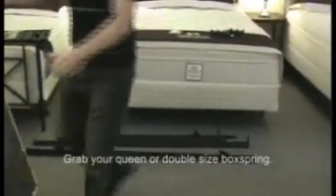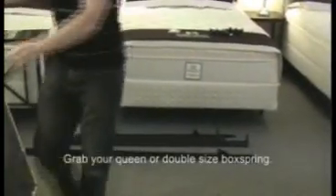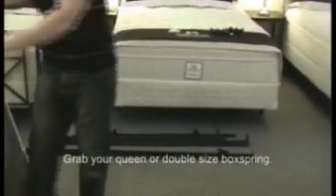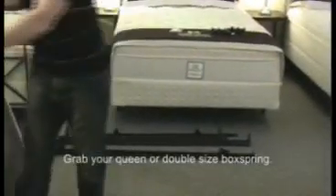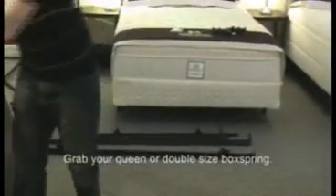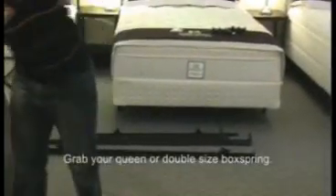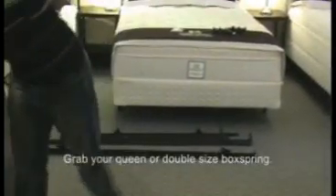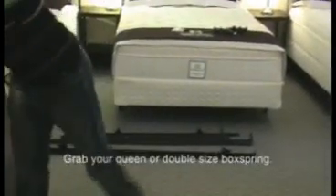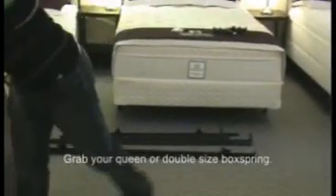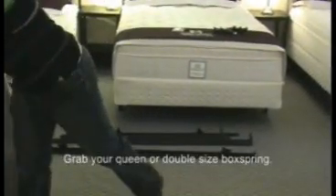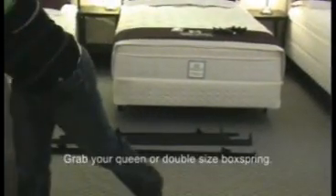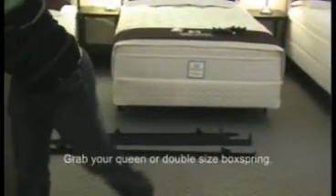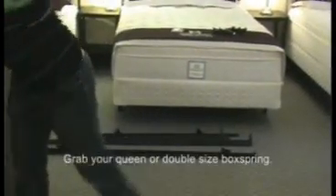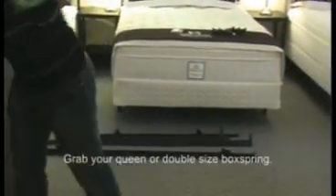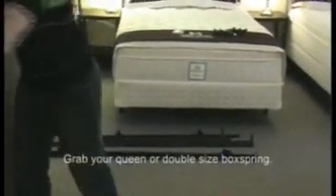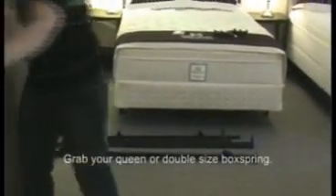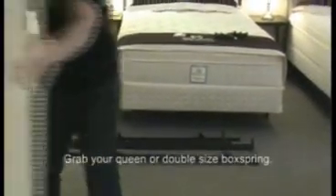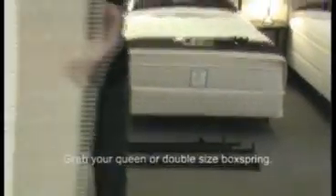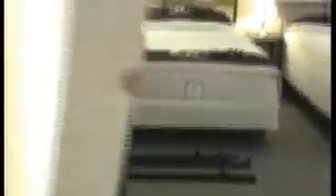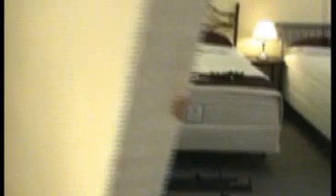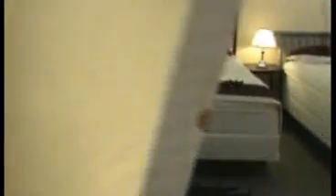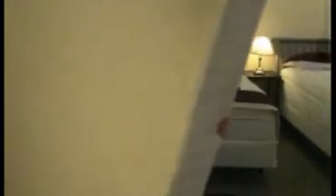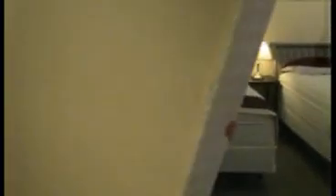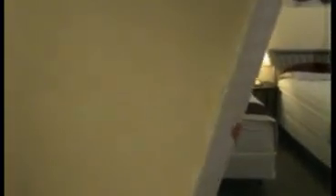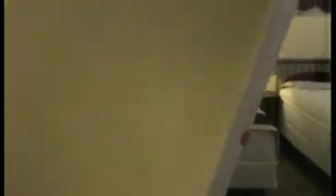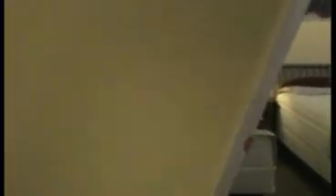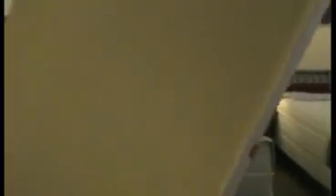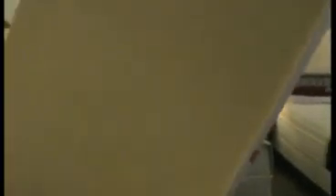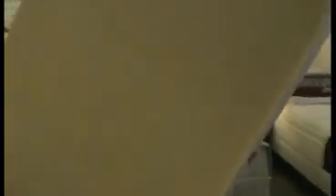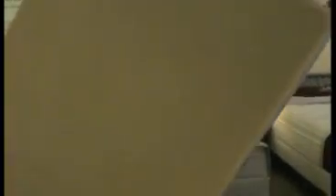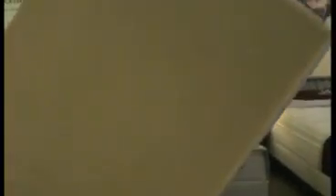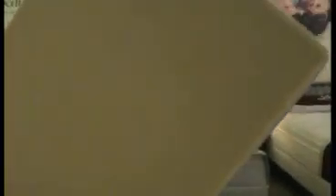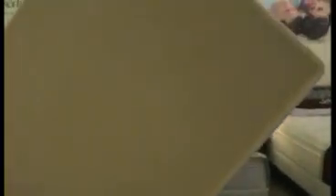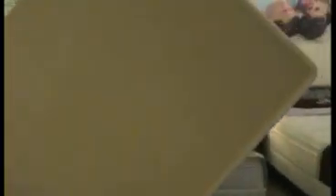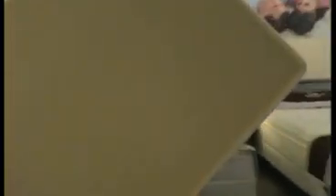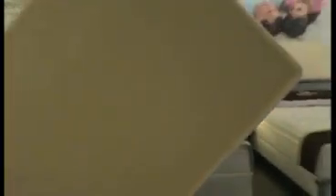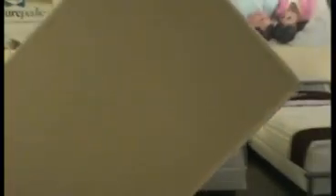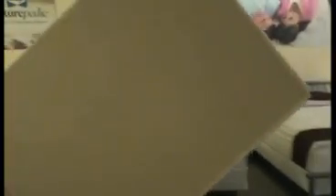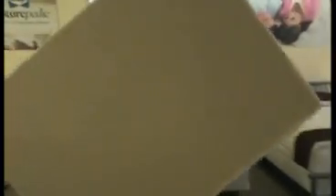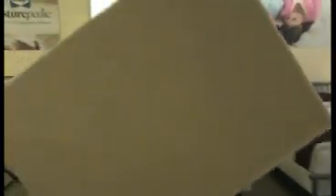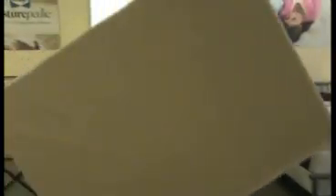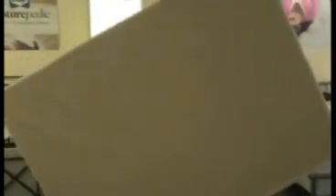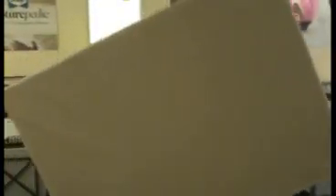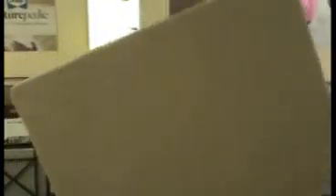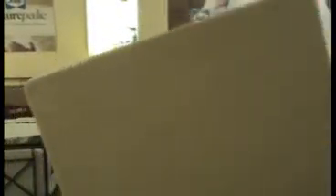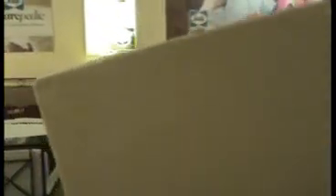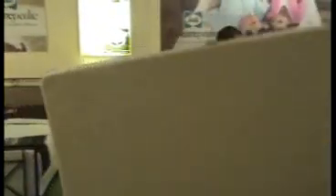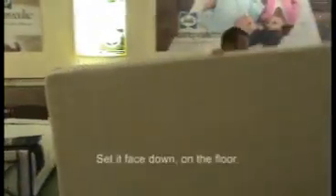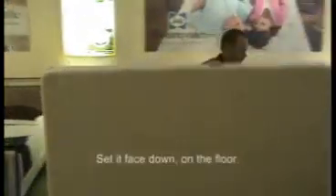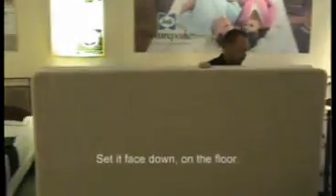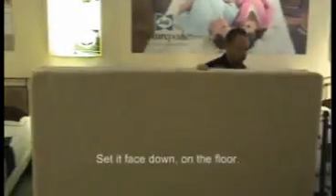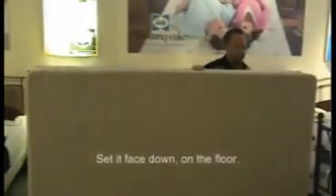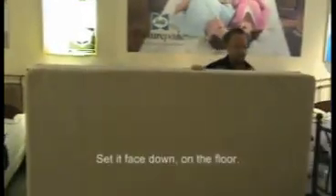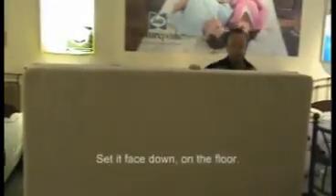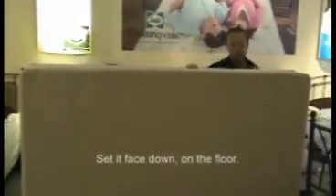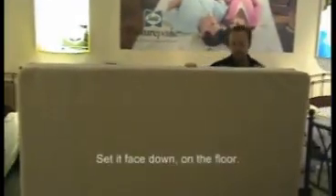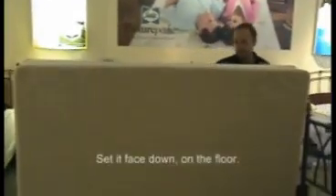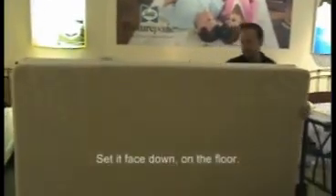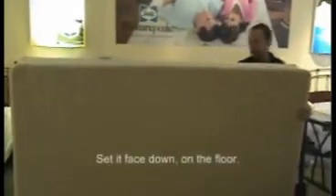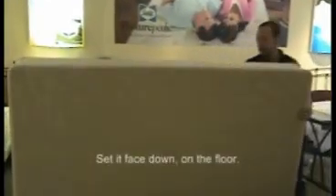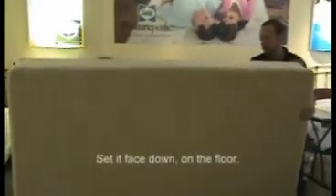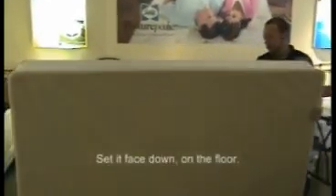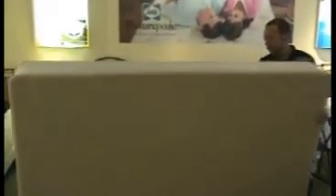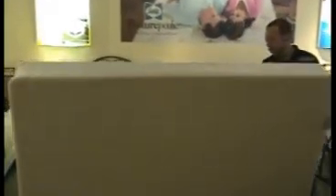Grab your queen or double sized box spring and set it face down on the floor.